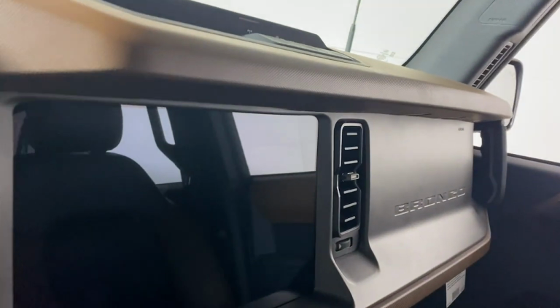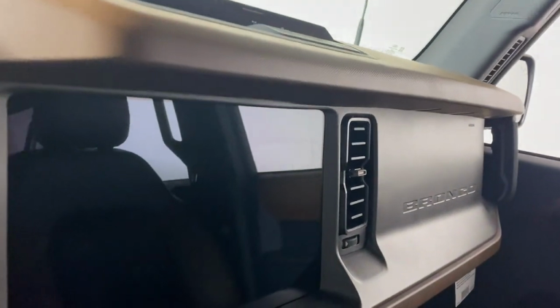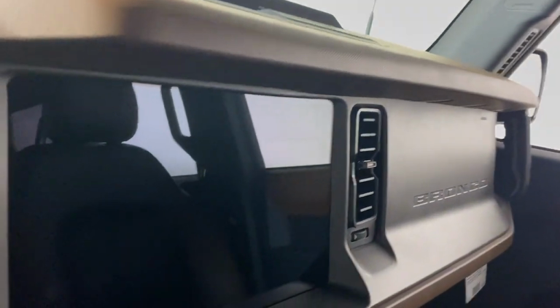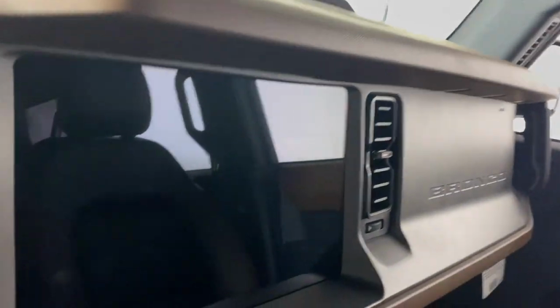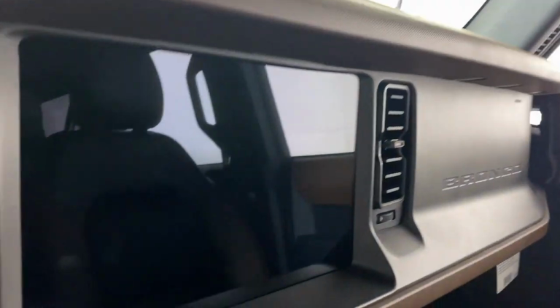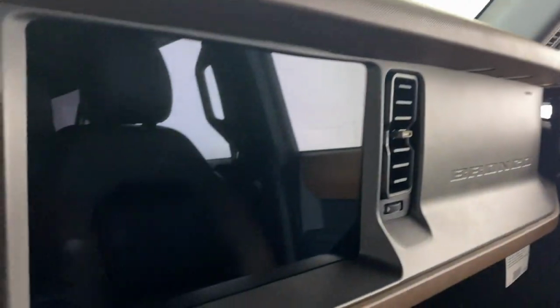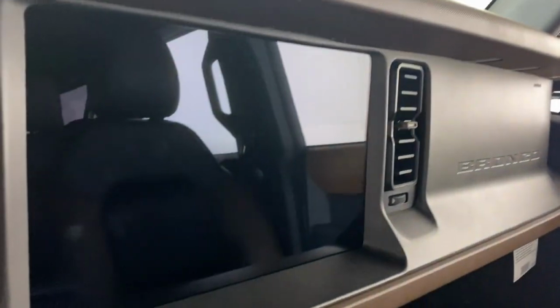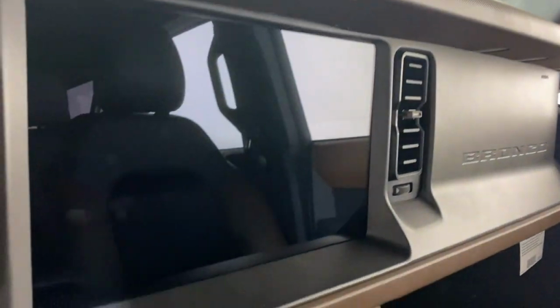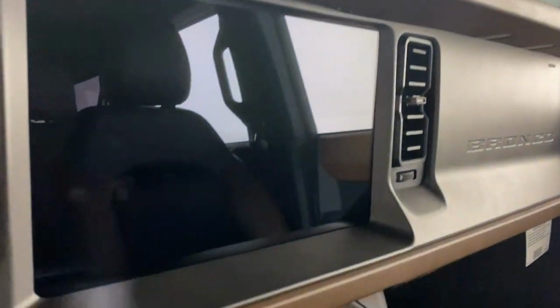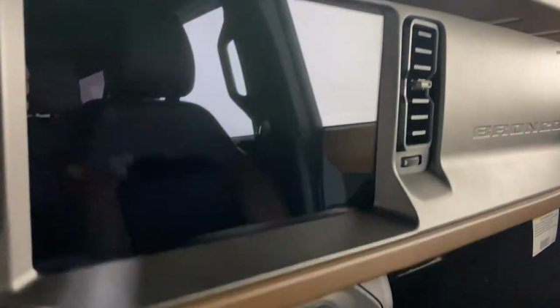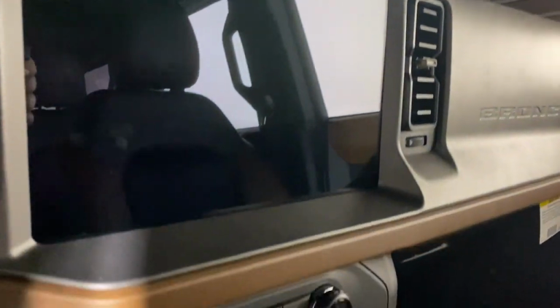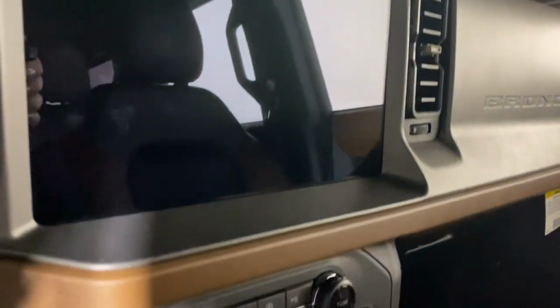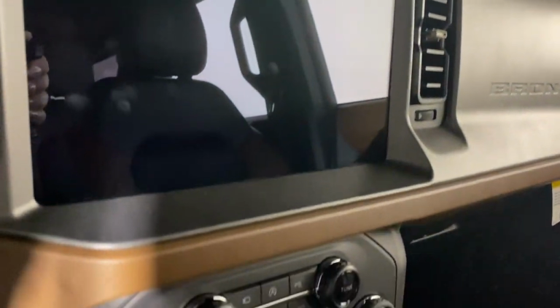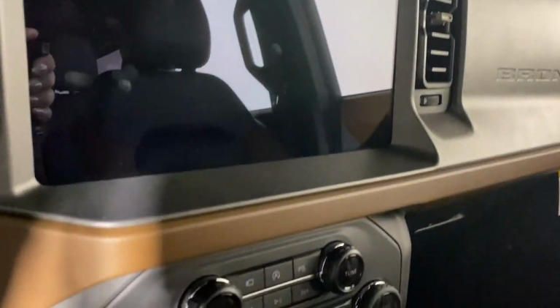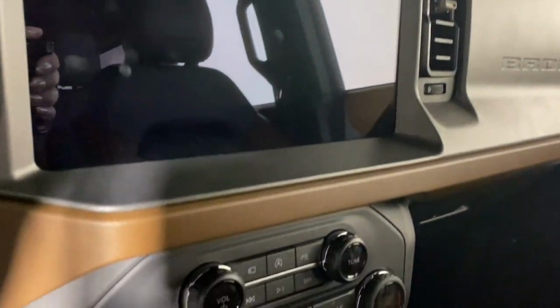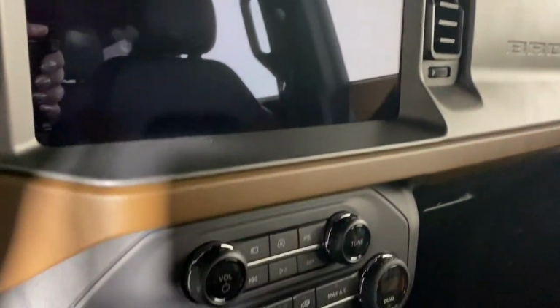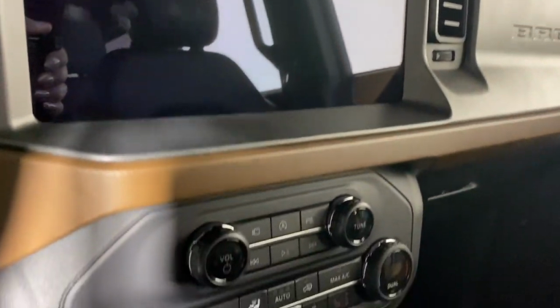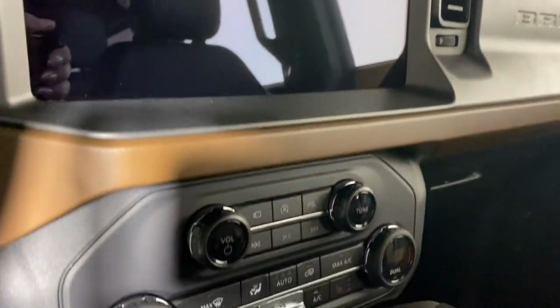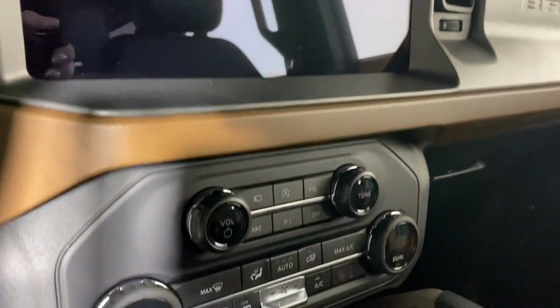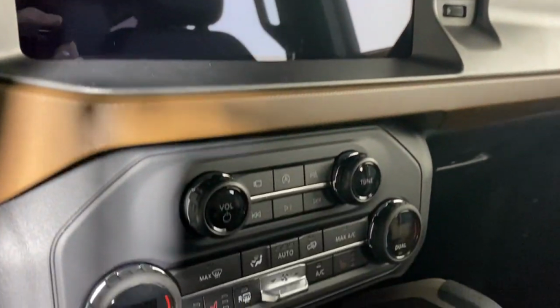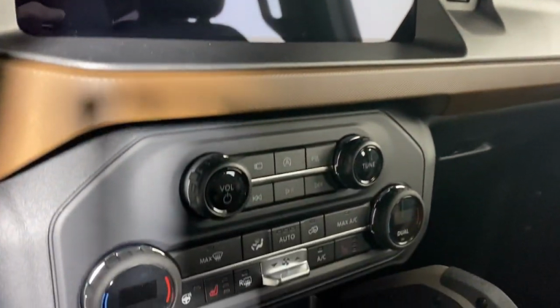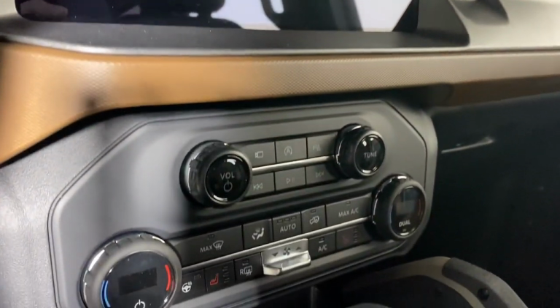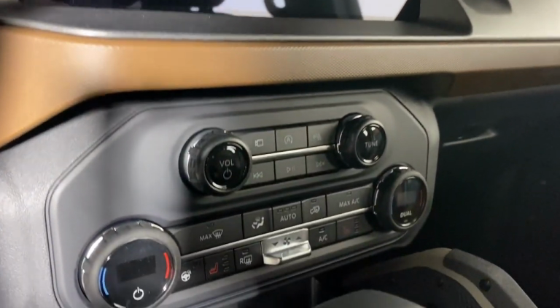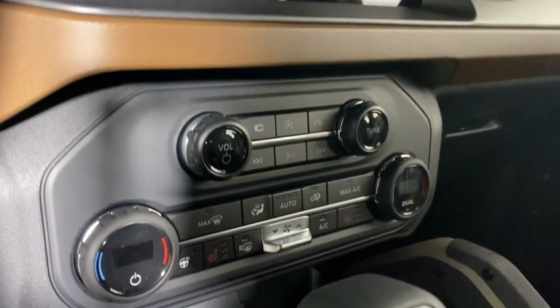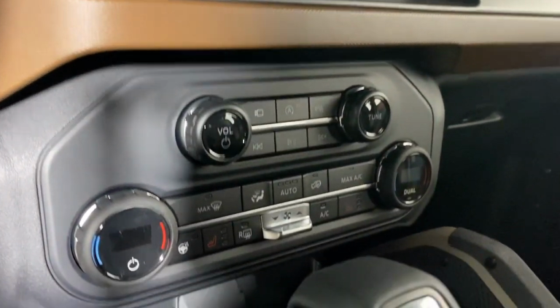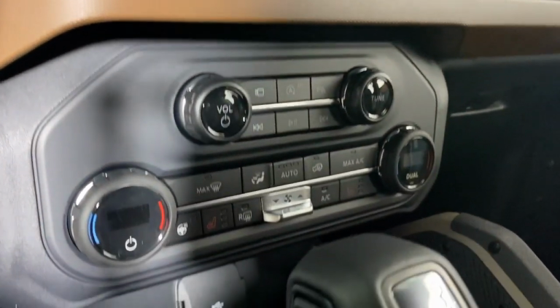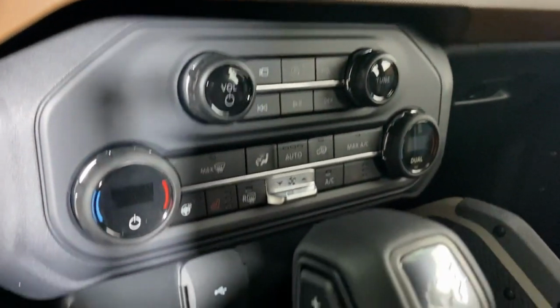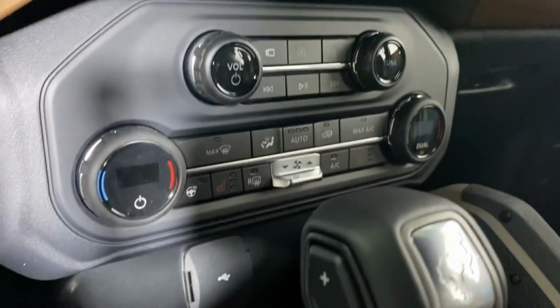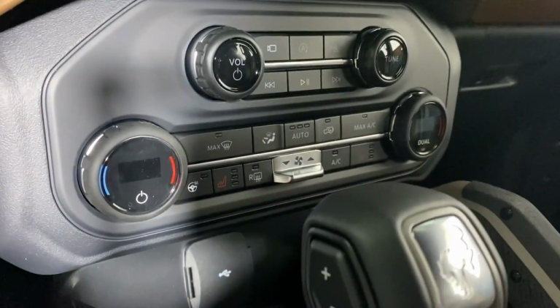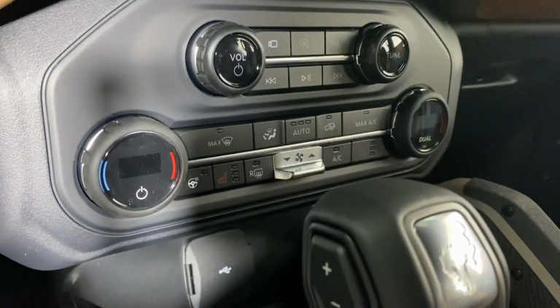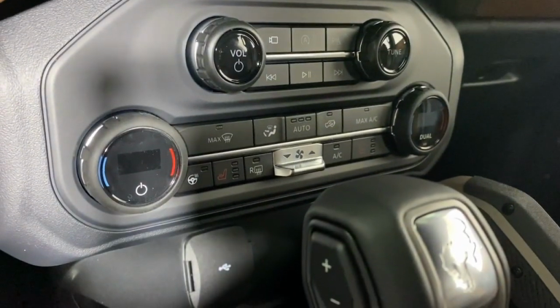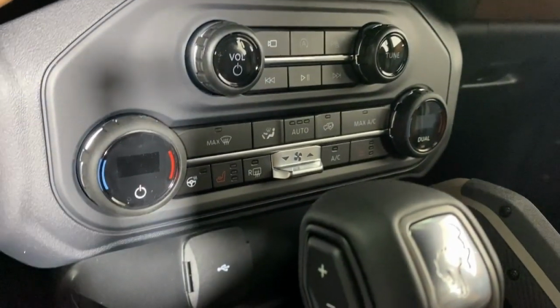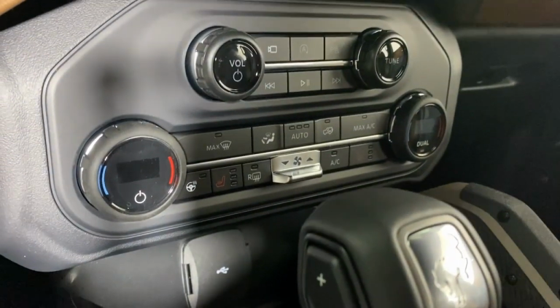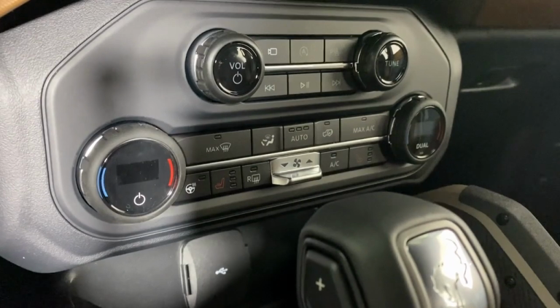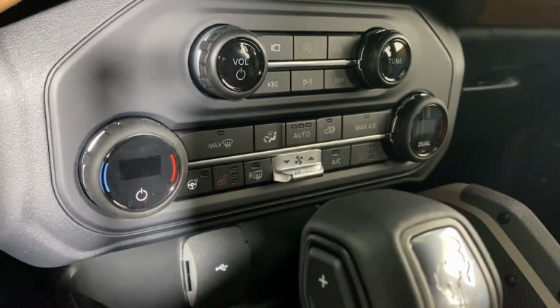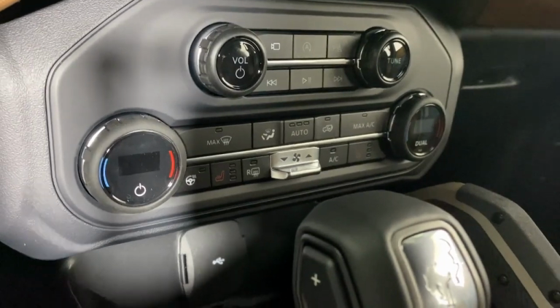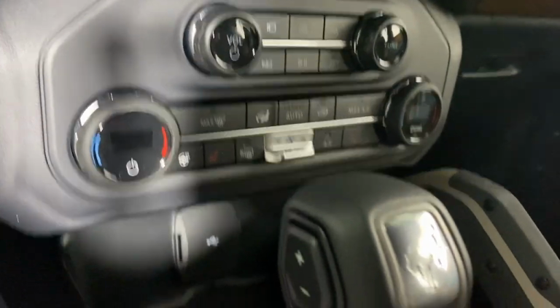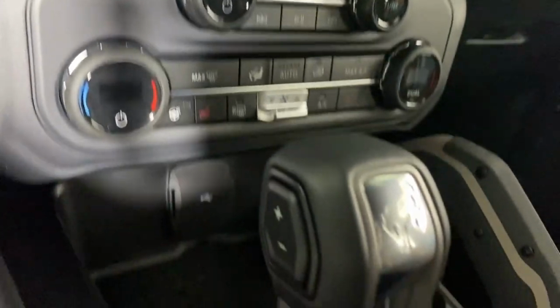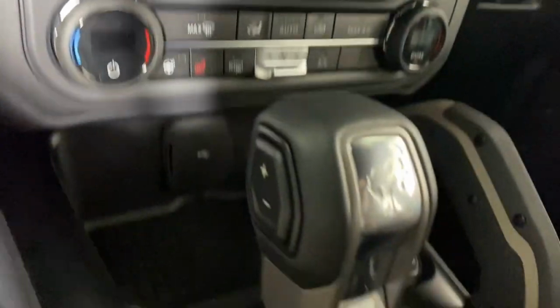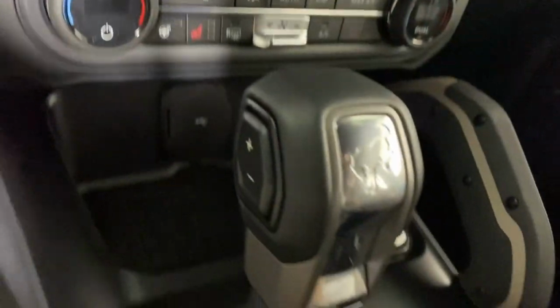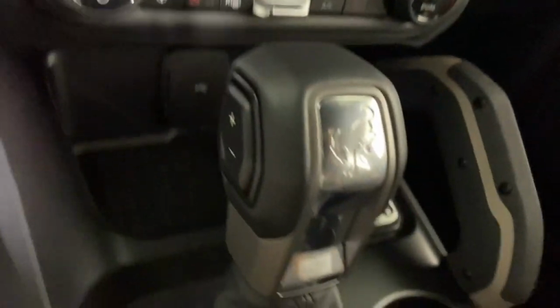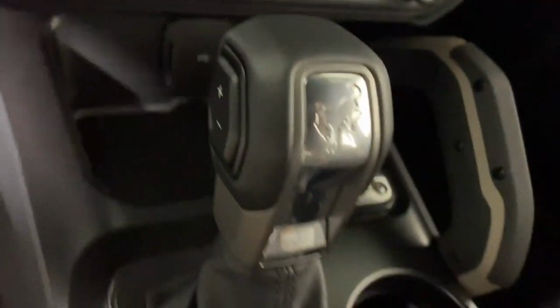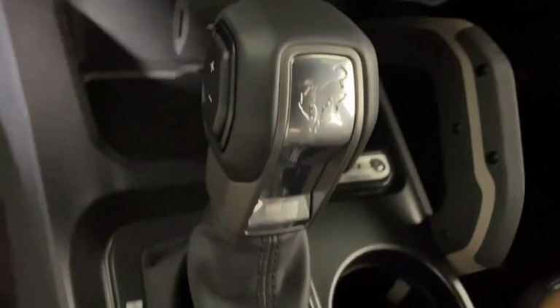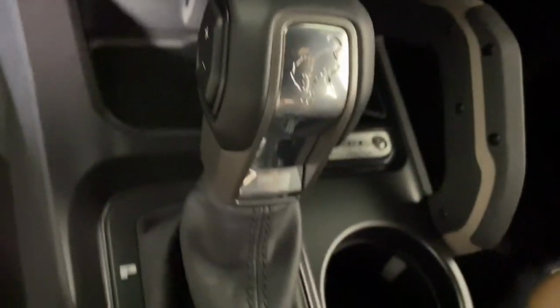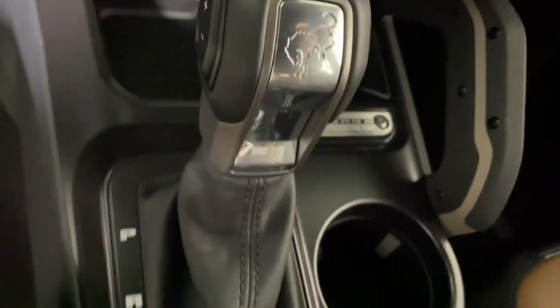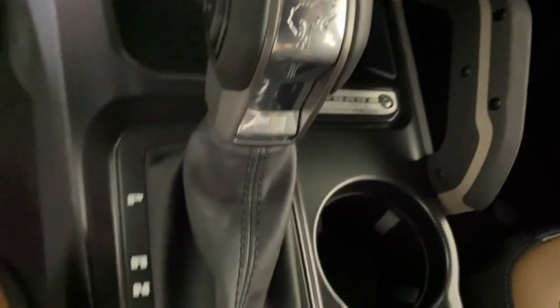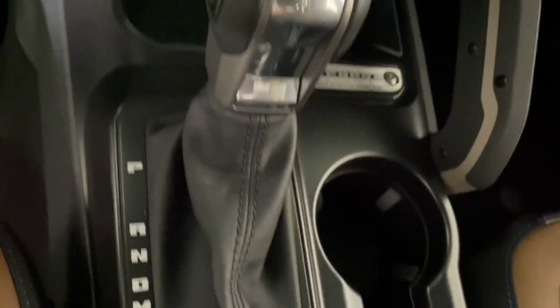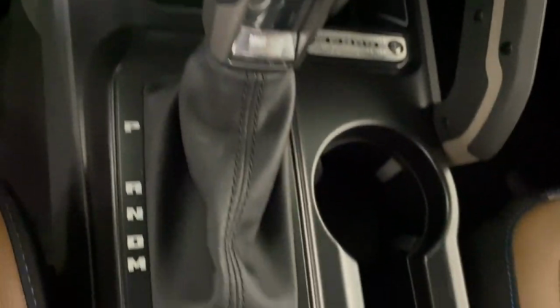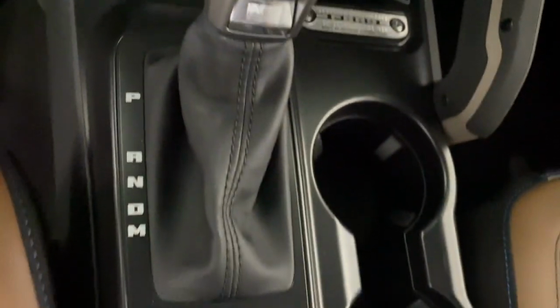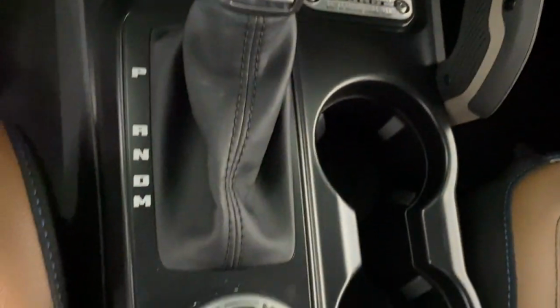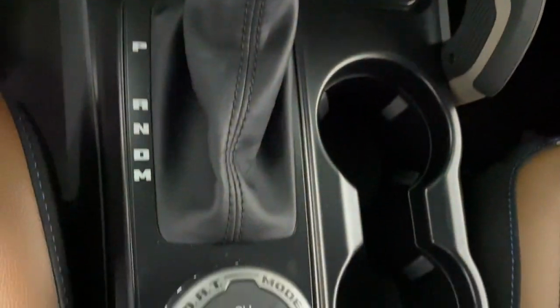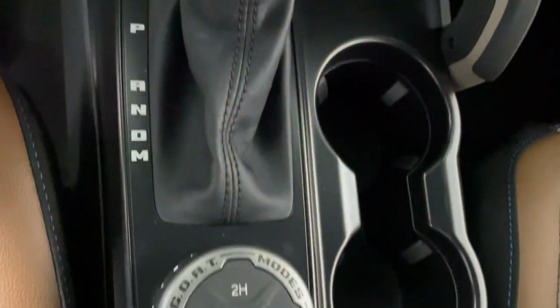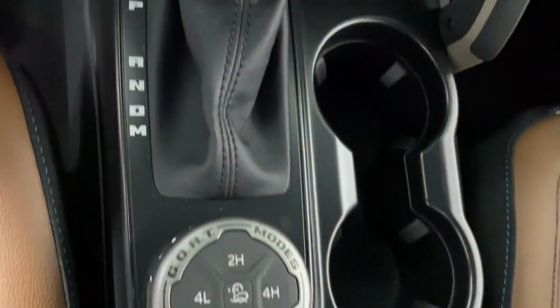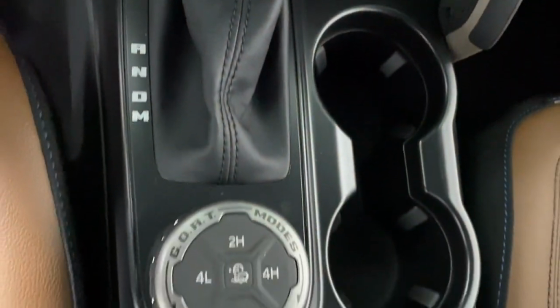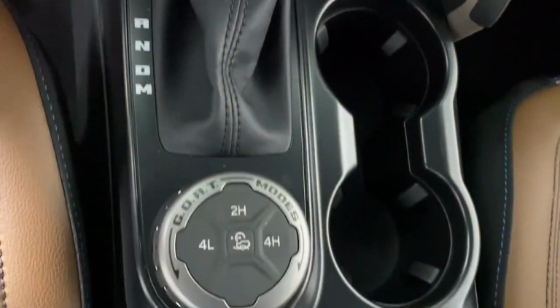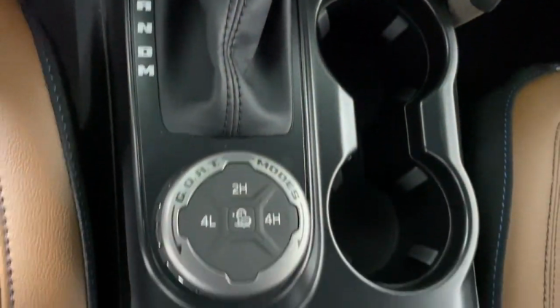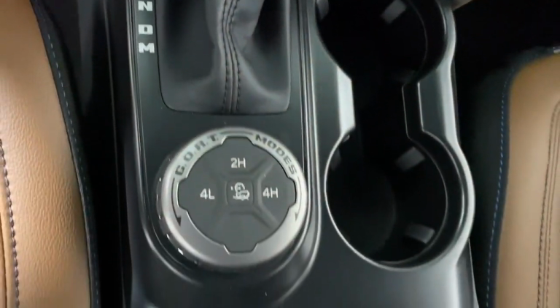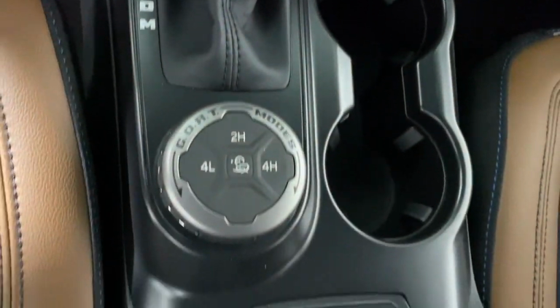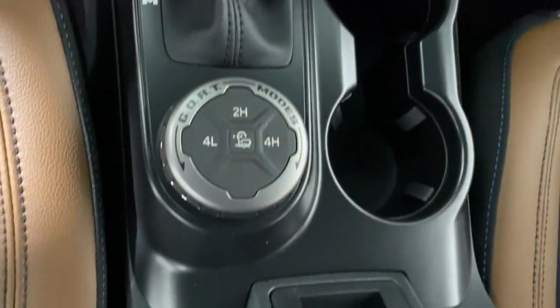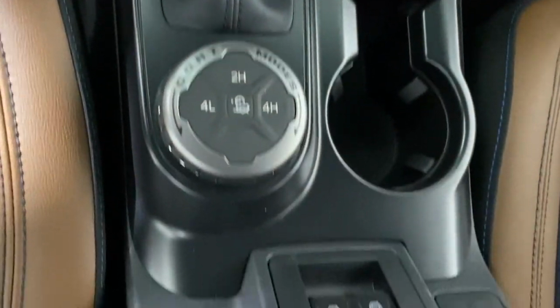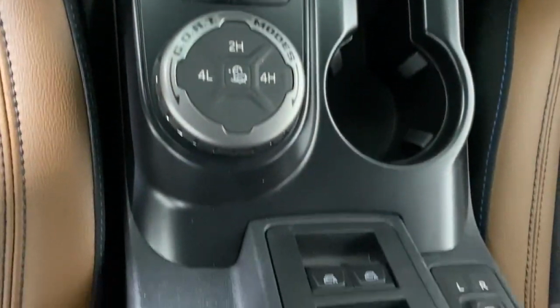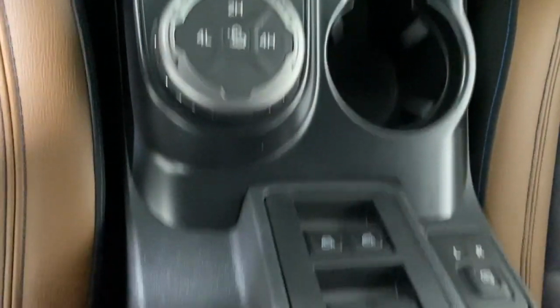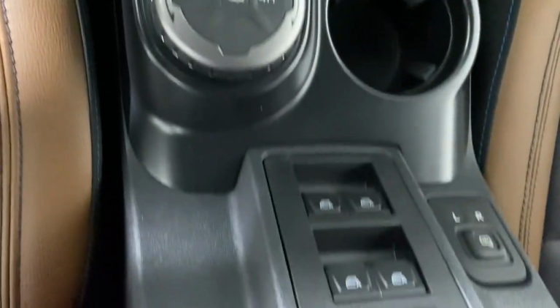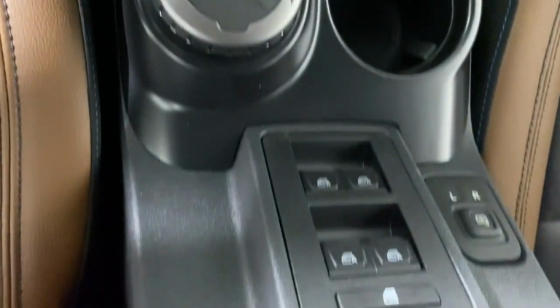Backup camera, power passenger seat, fog lamps, dual zone AC, and steering wheel audio controls.